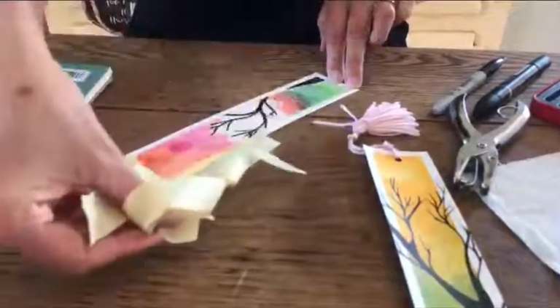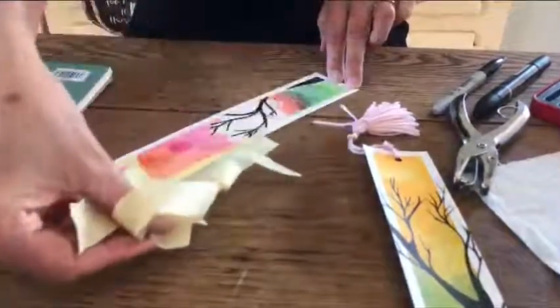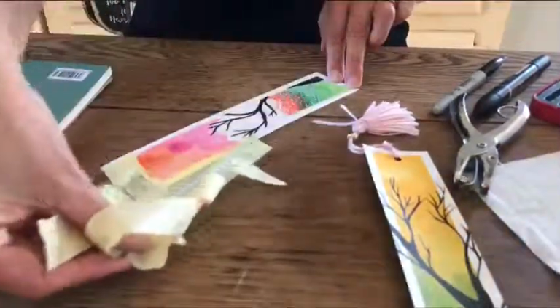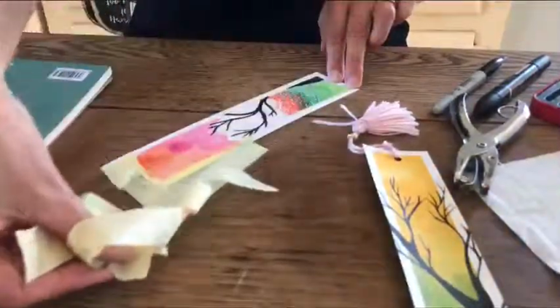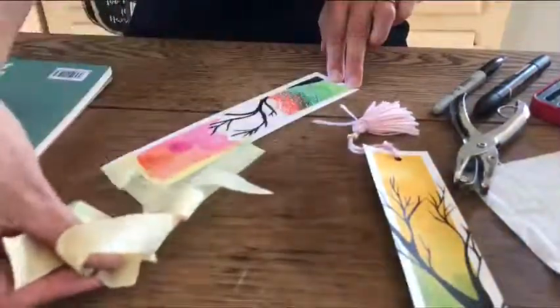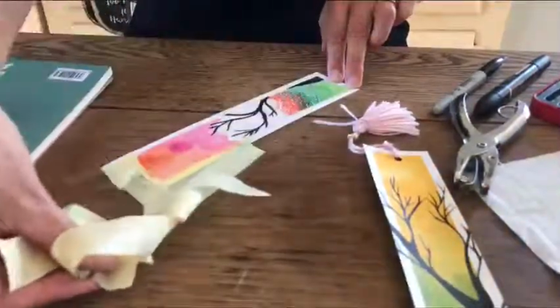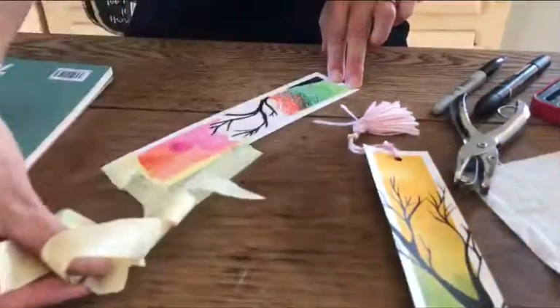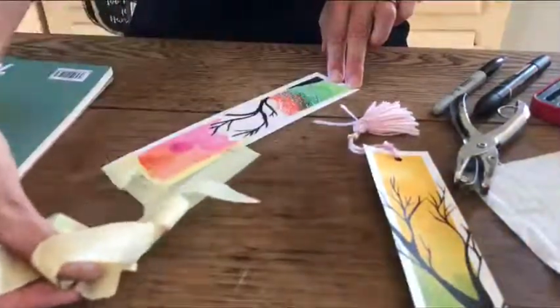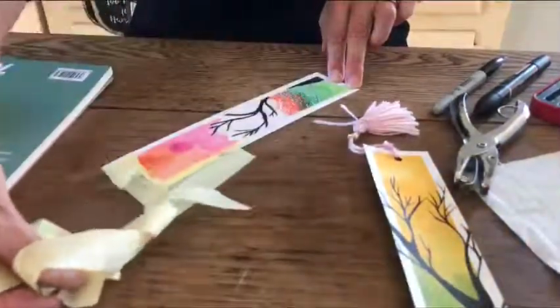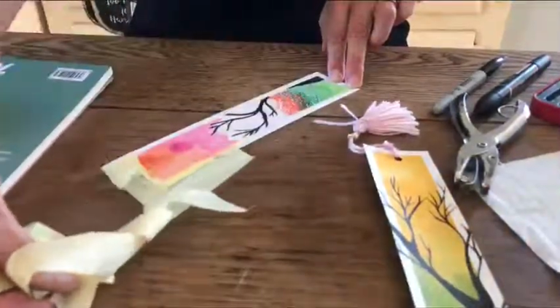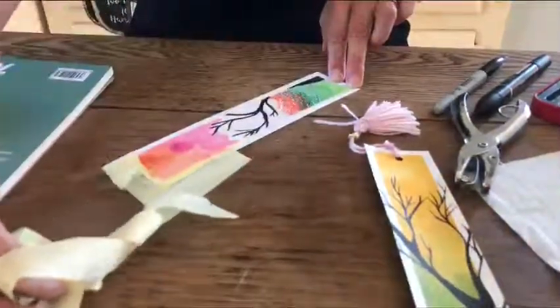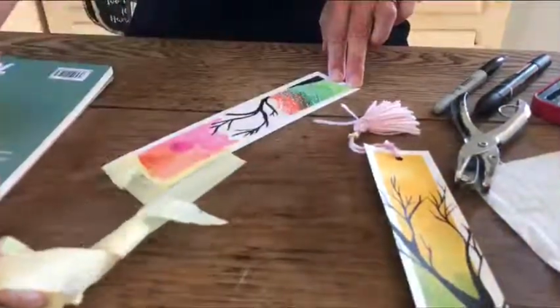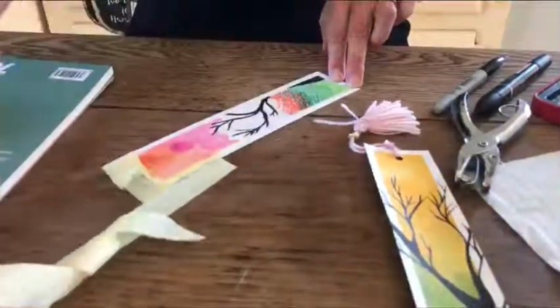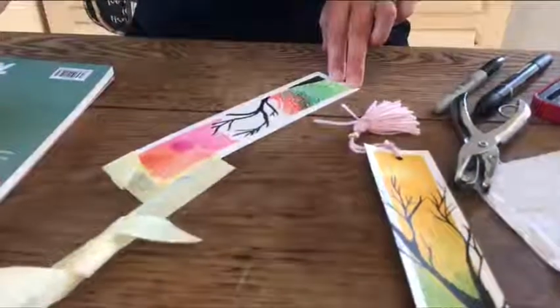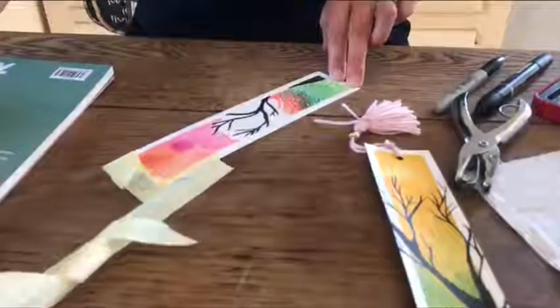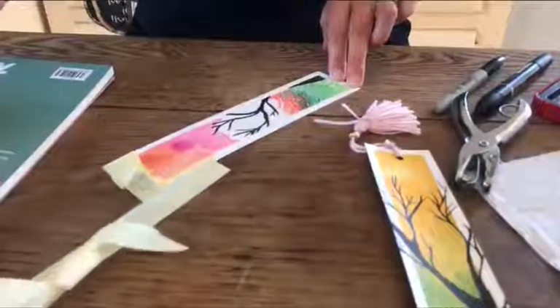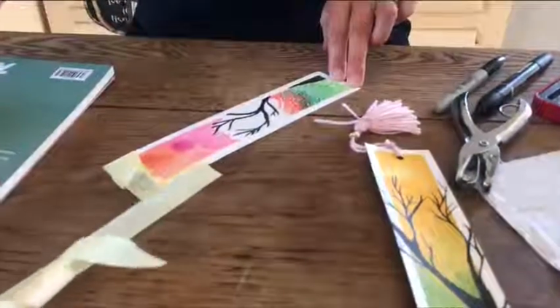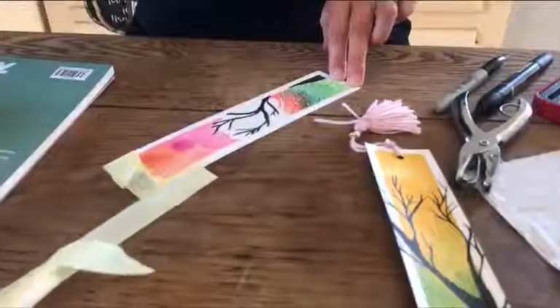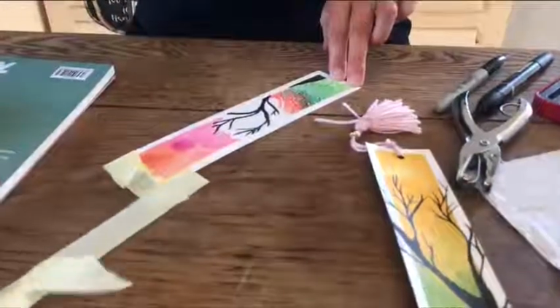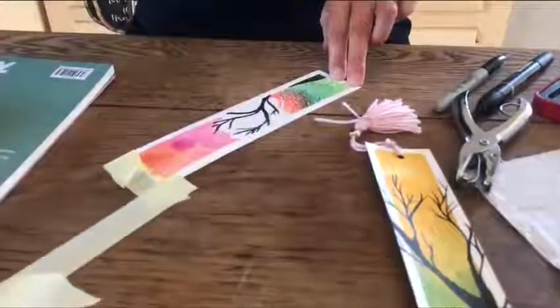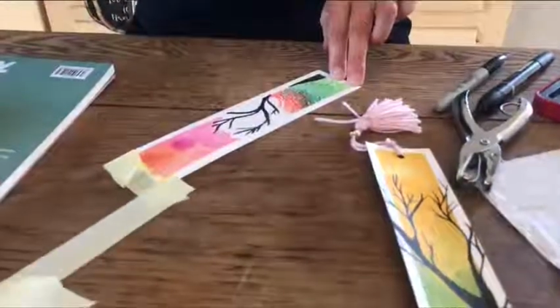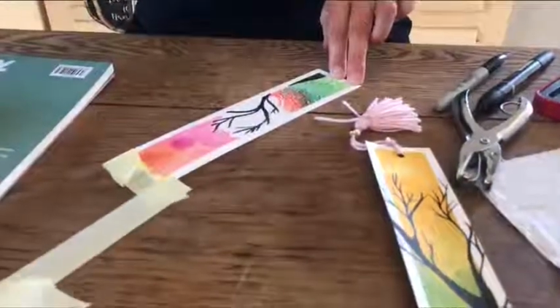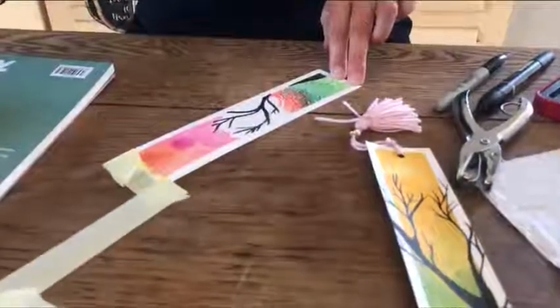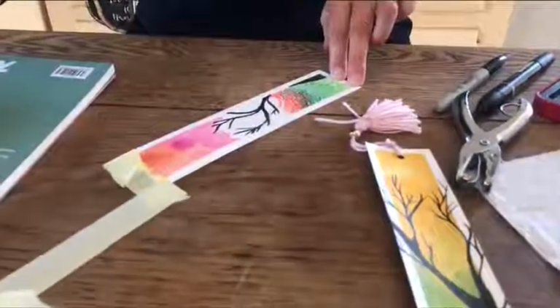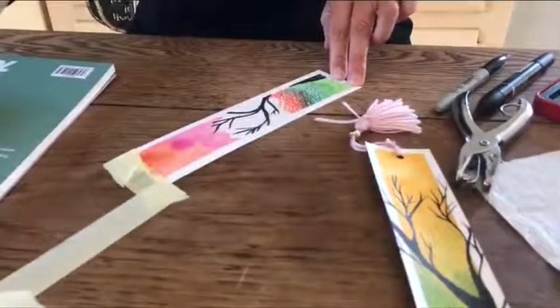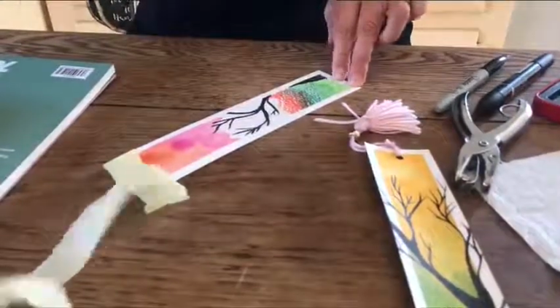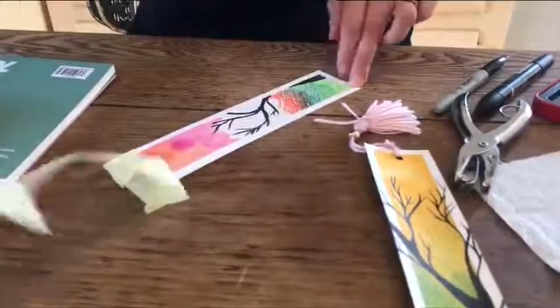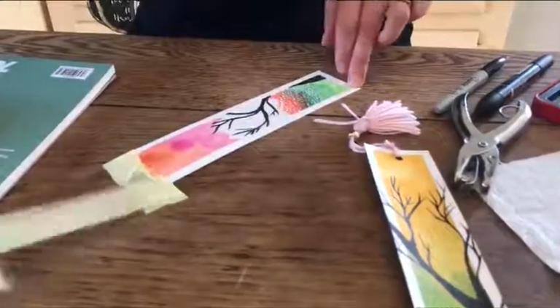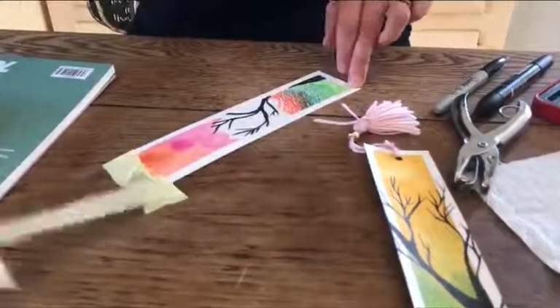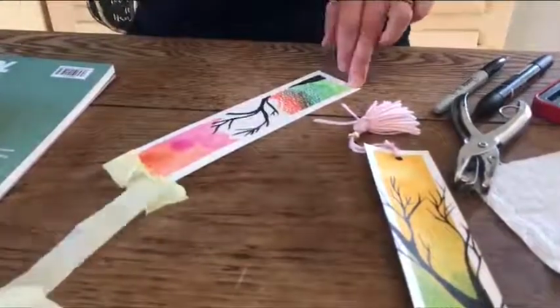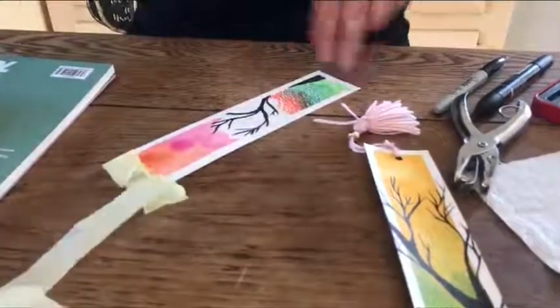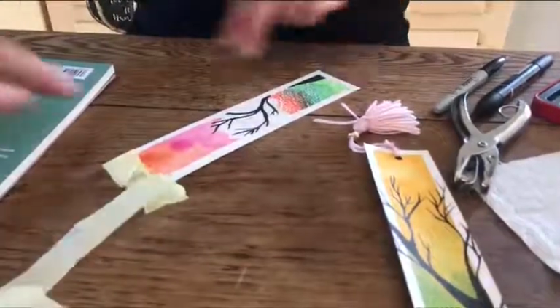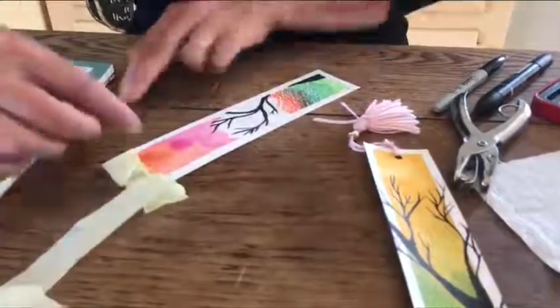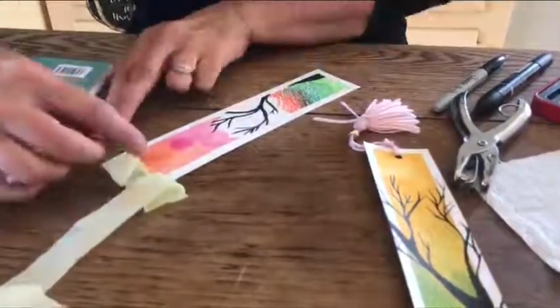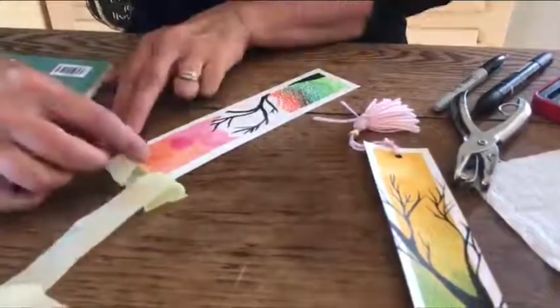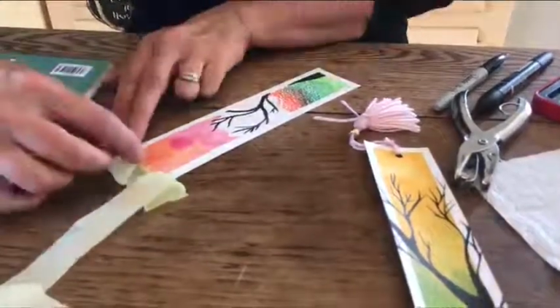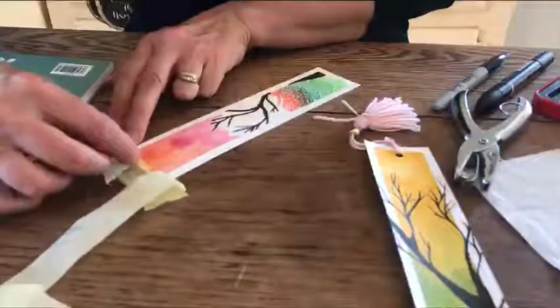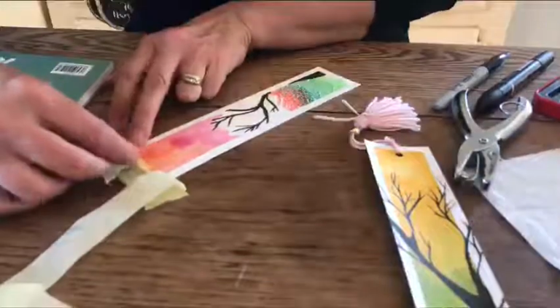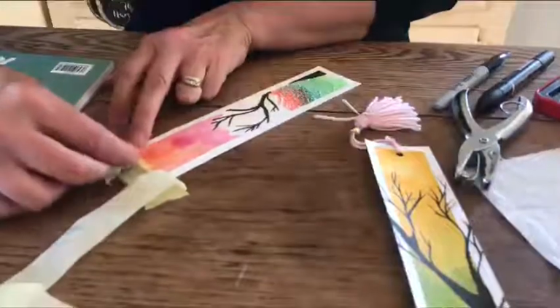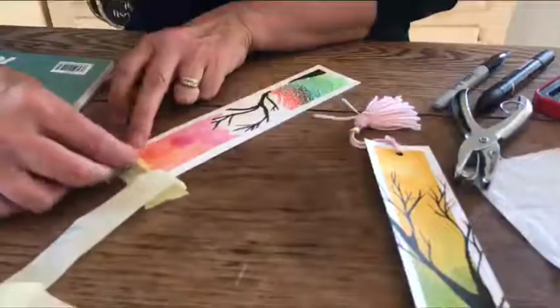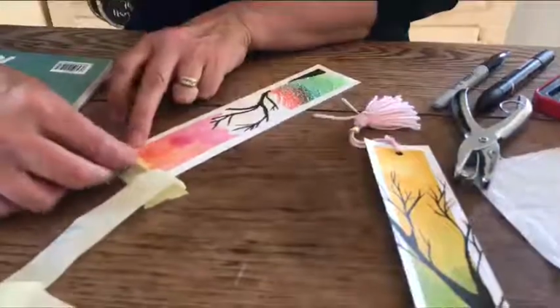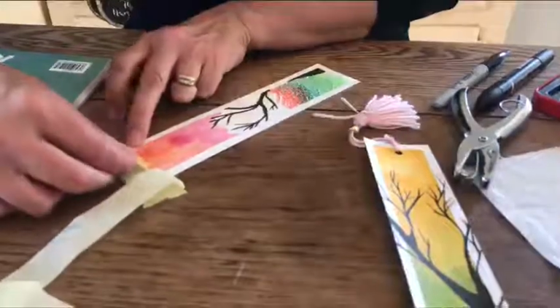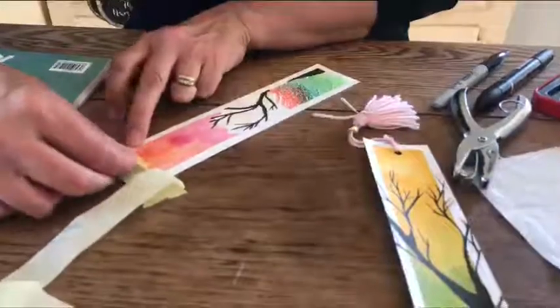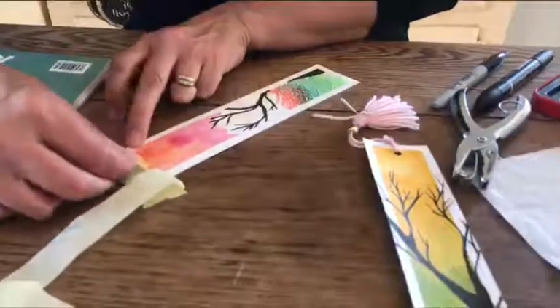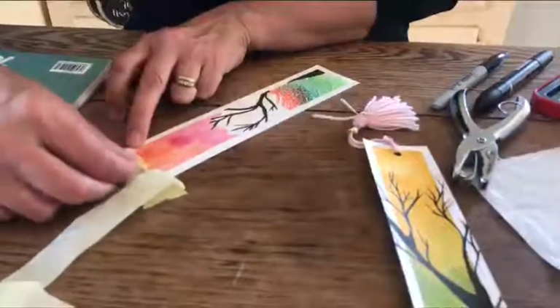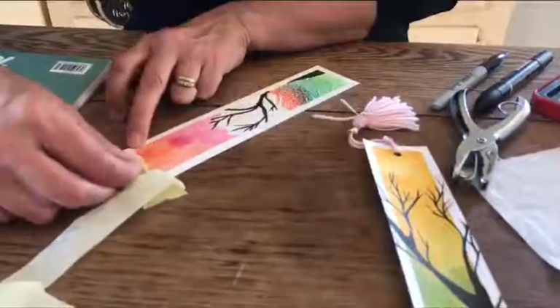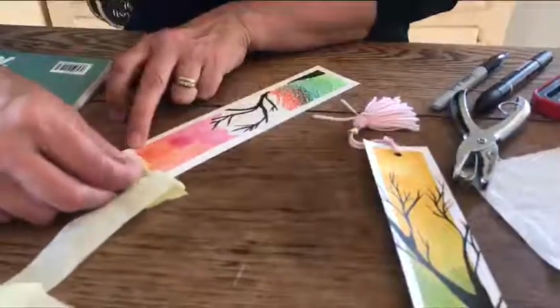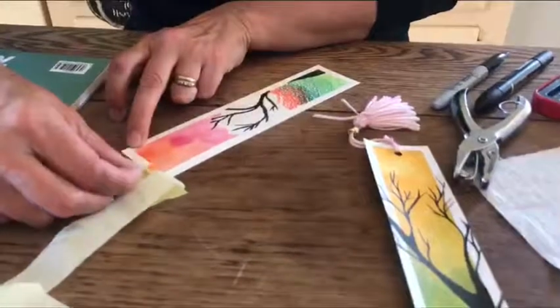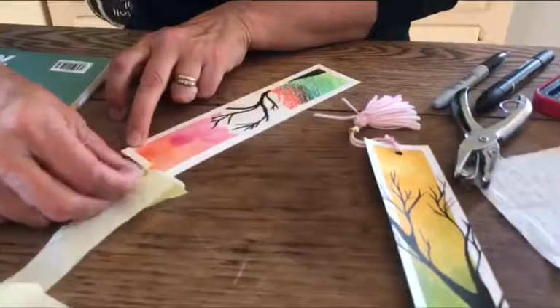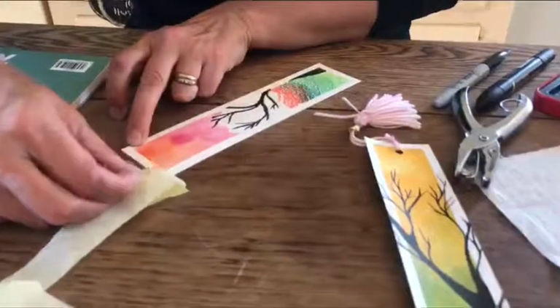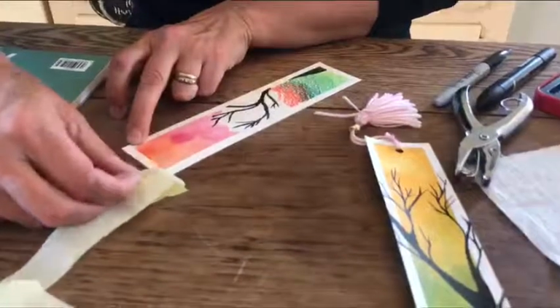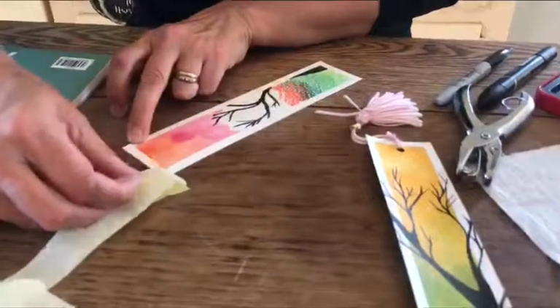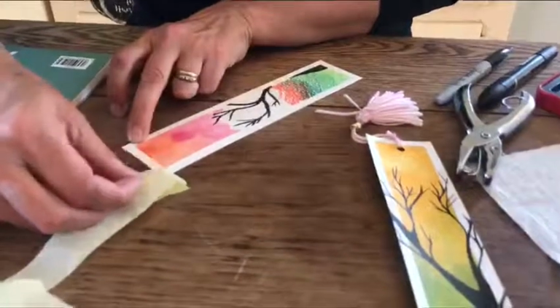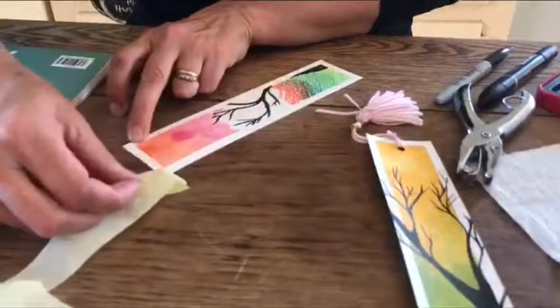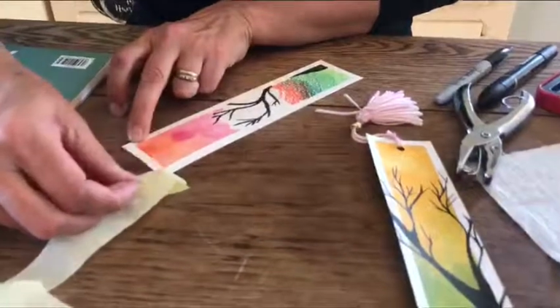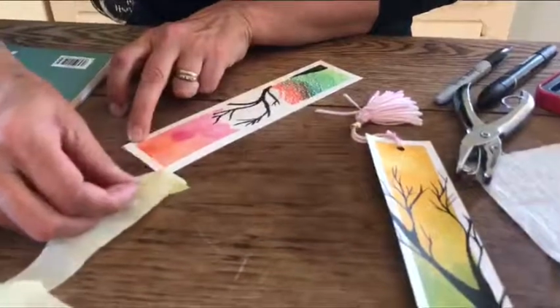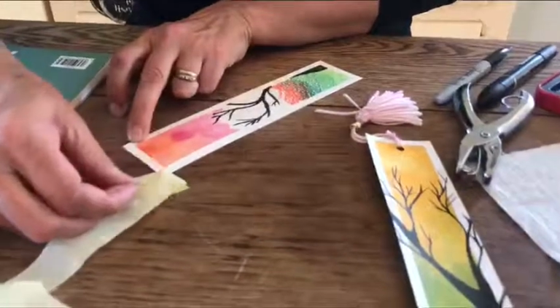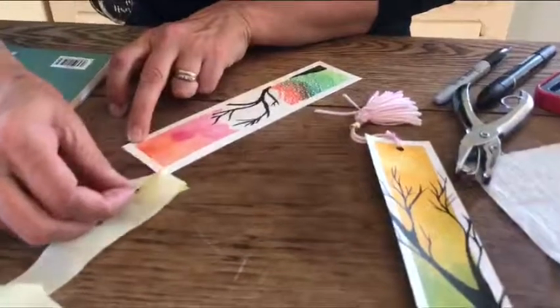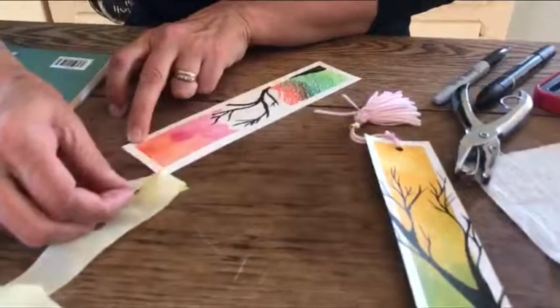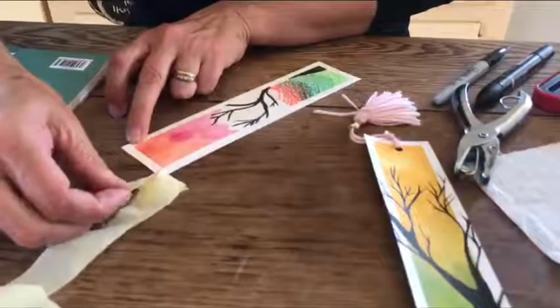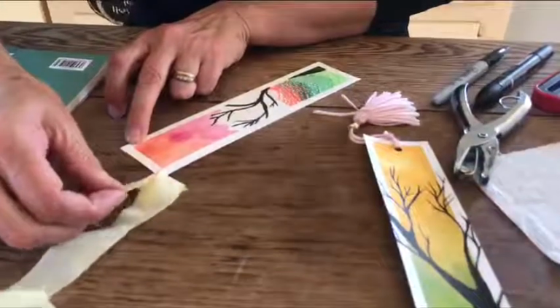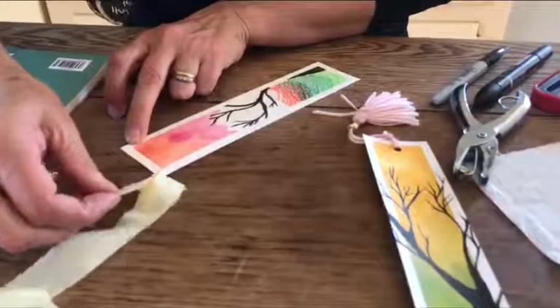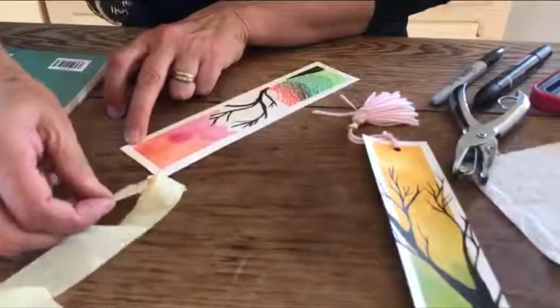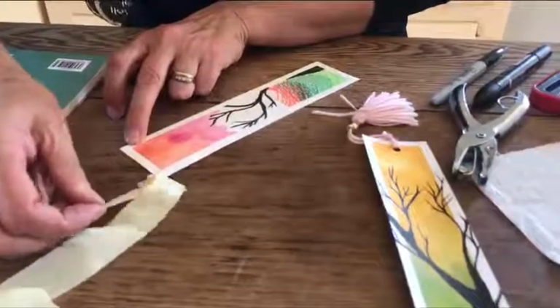And all that you have to do next is punch a hole in the top and create a tassel.